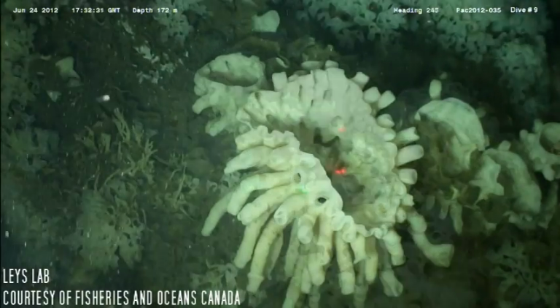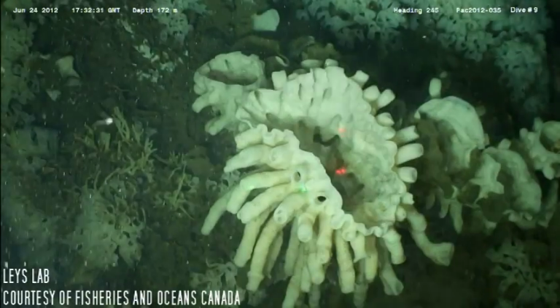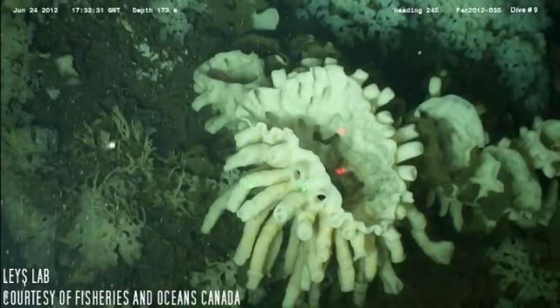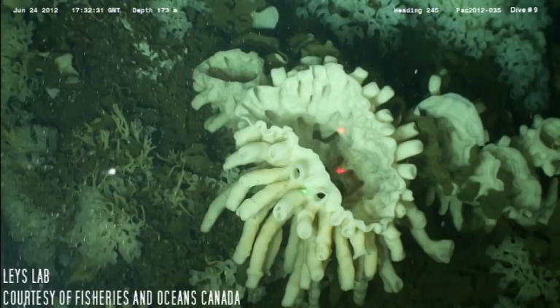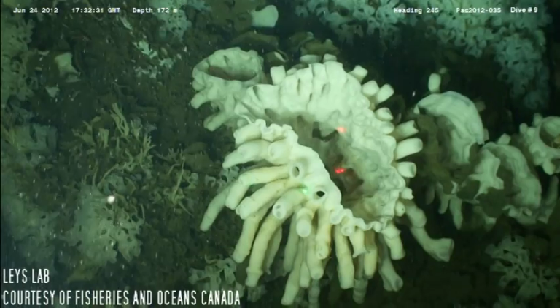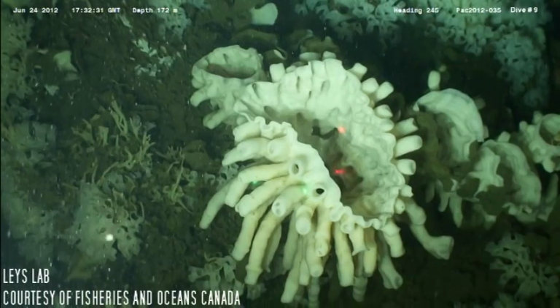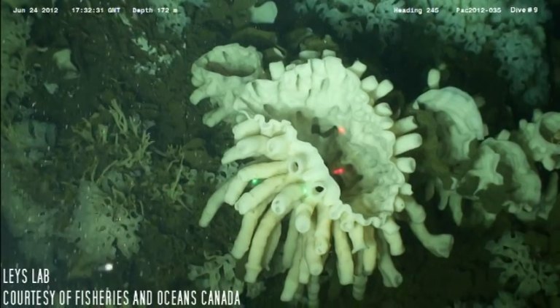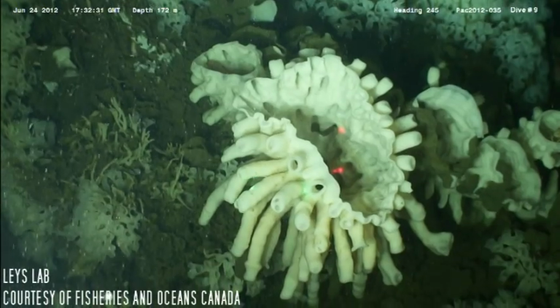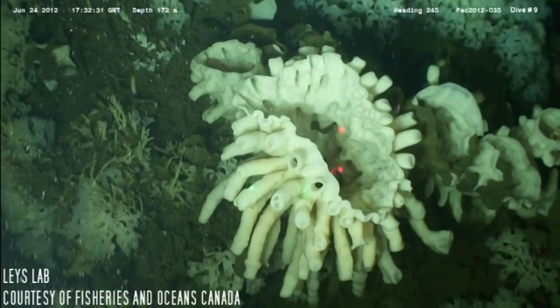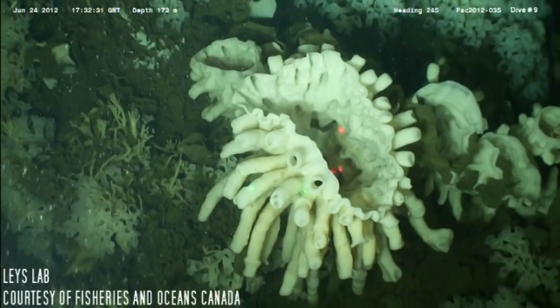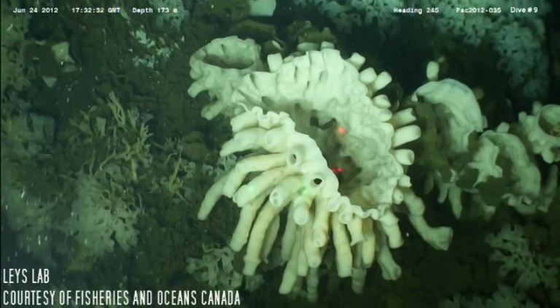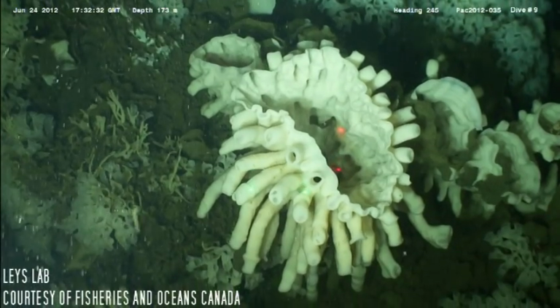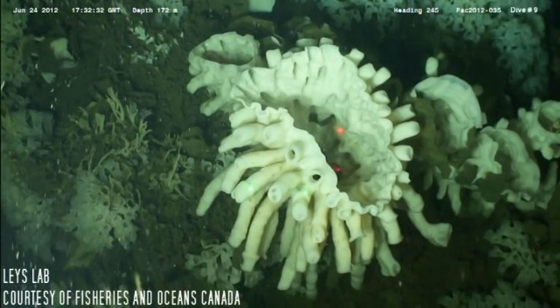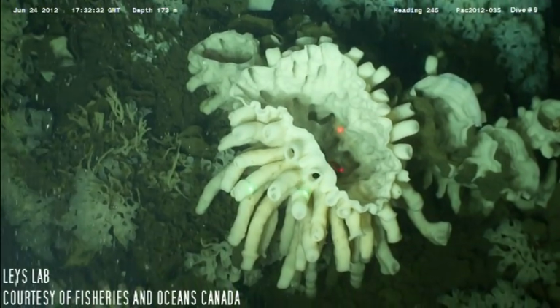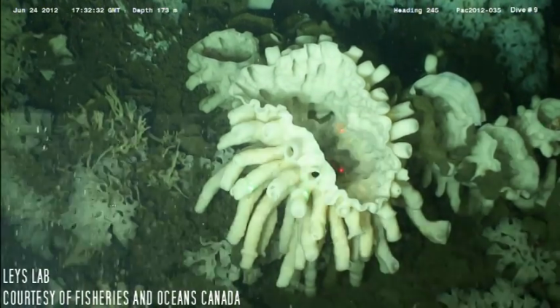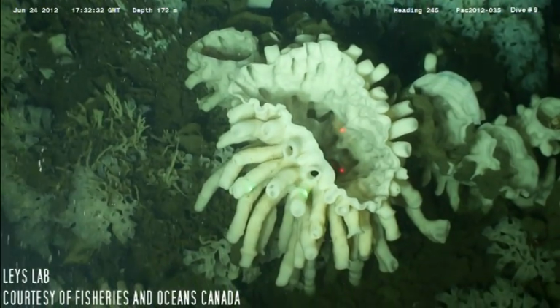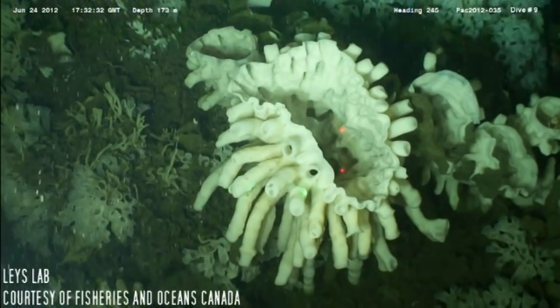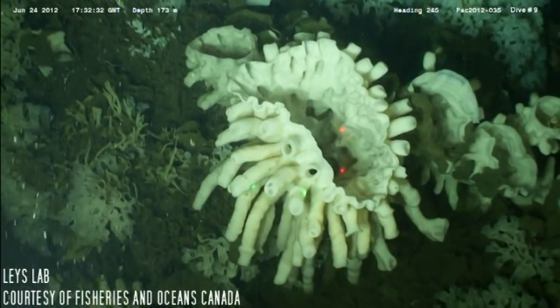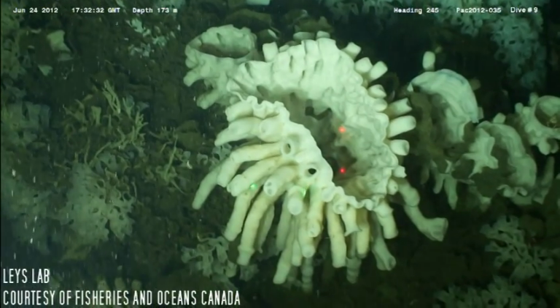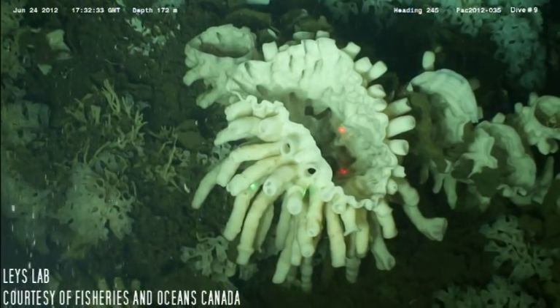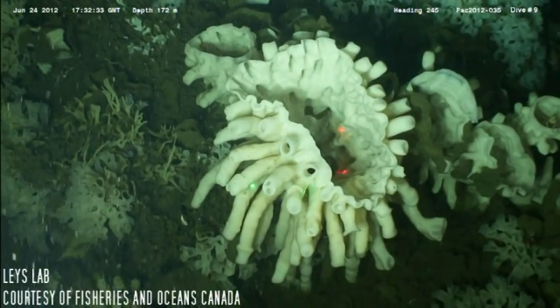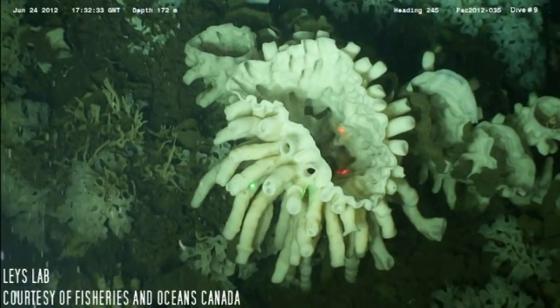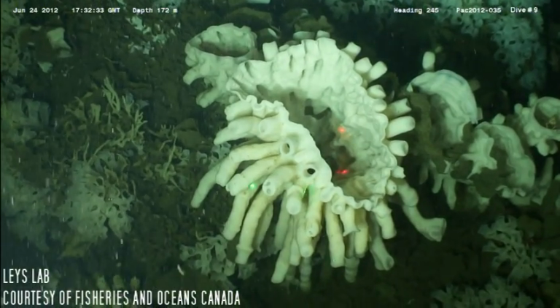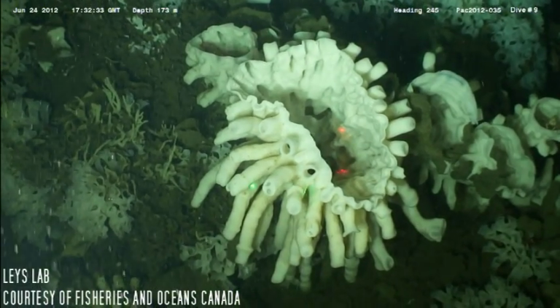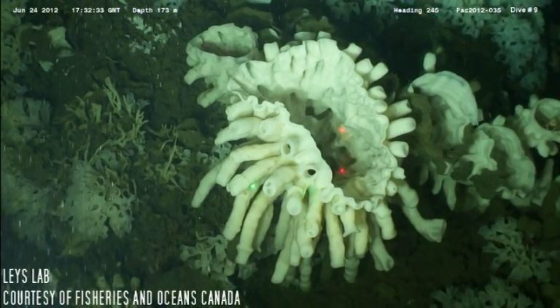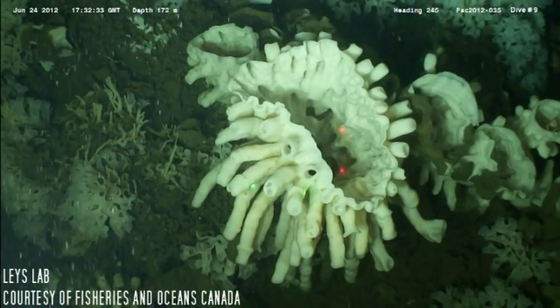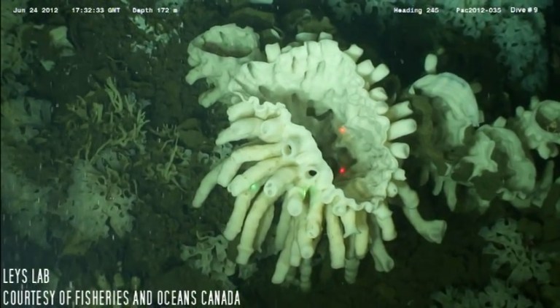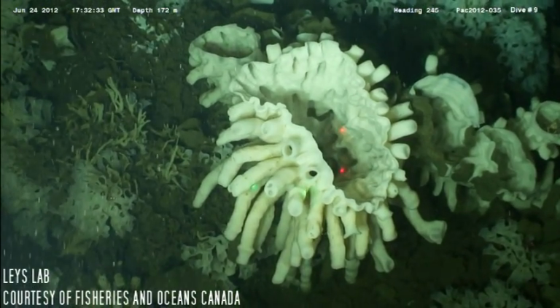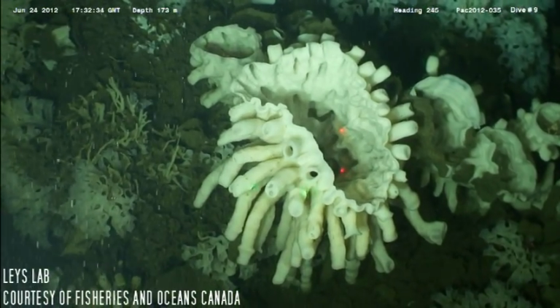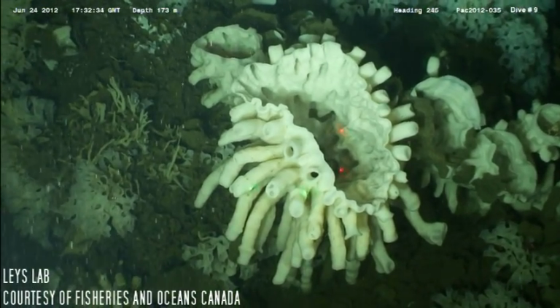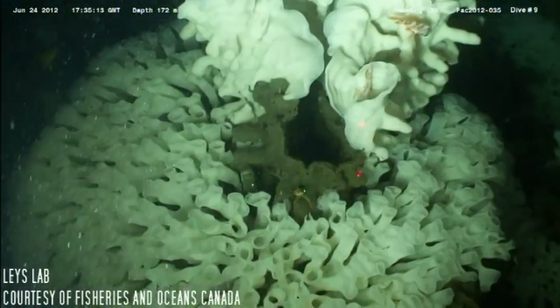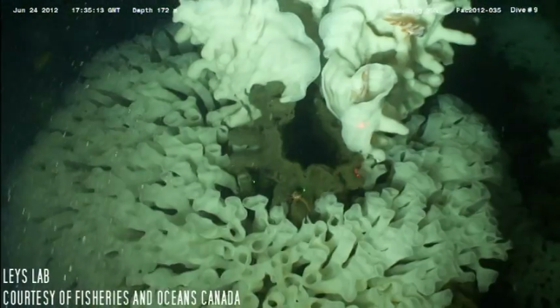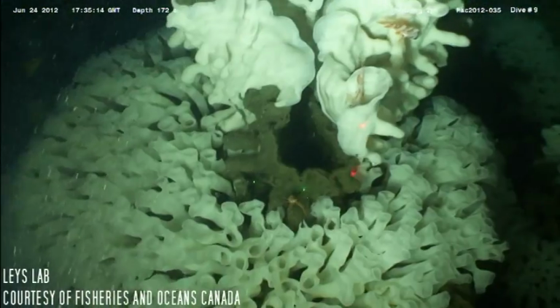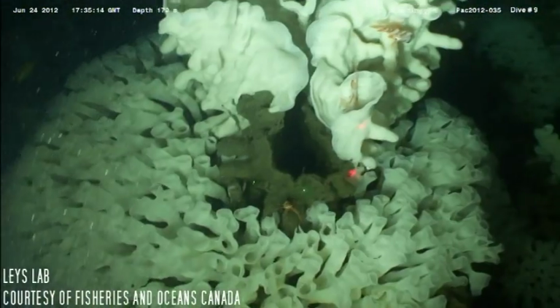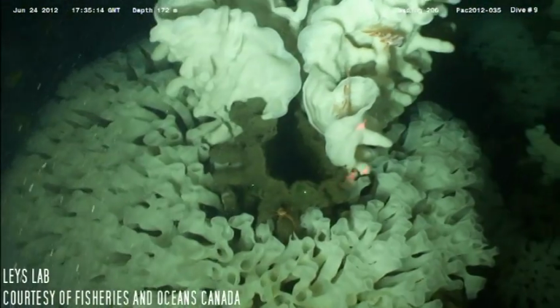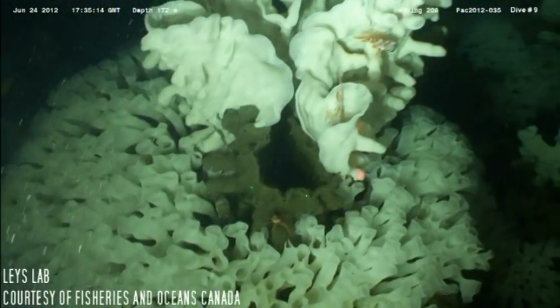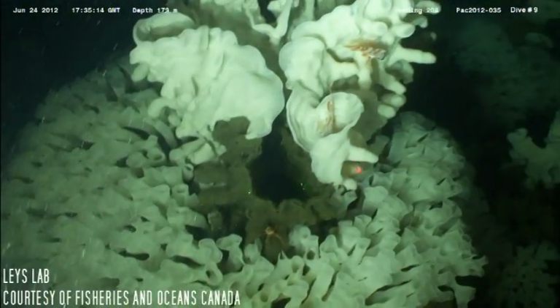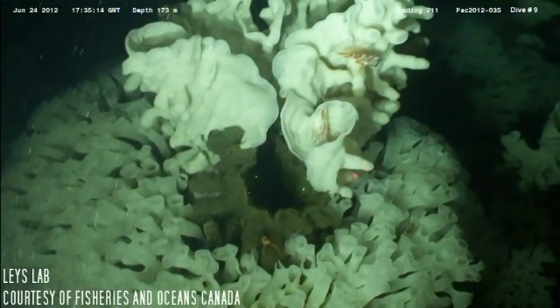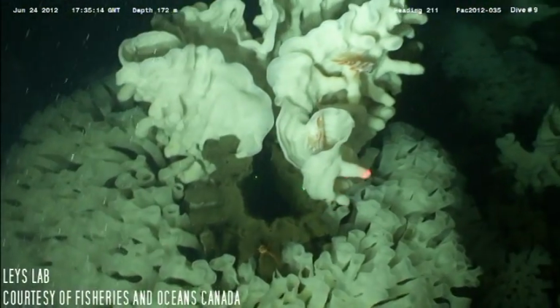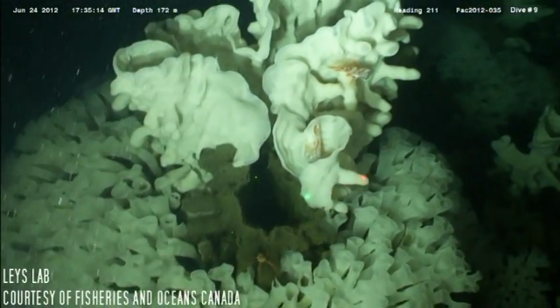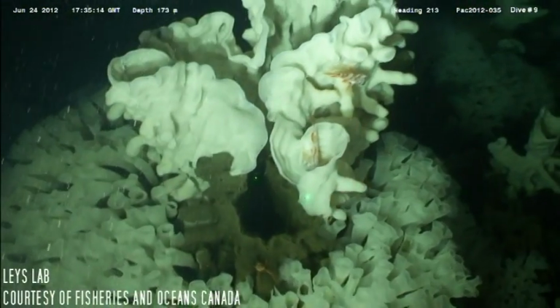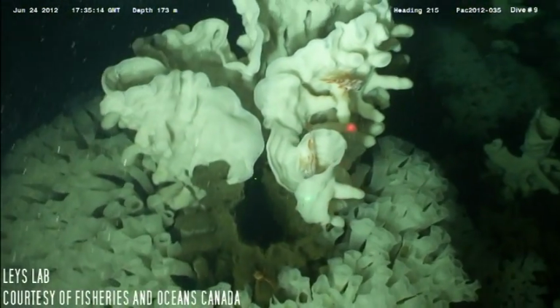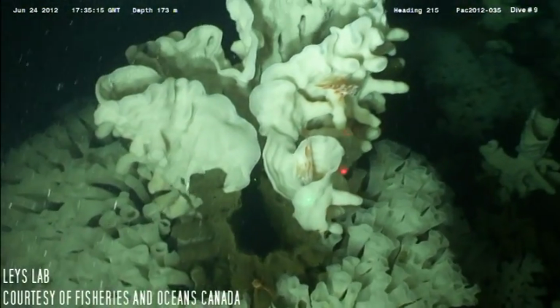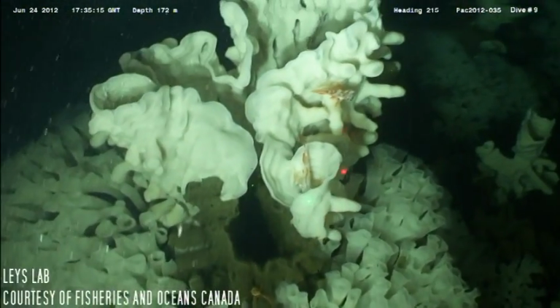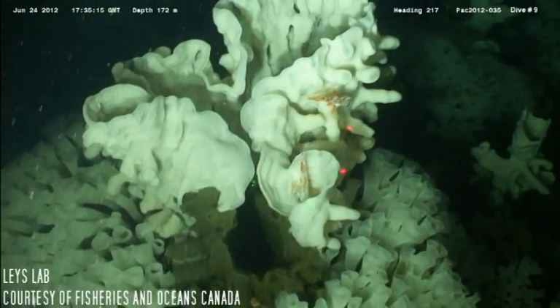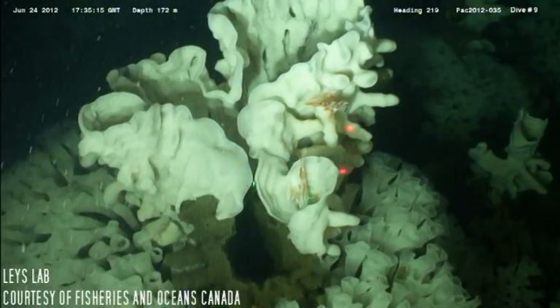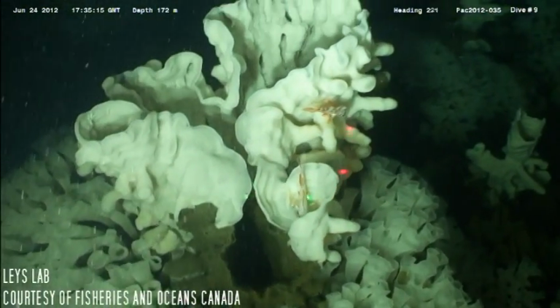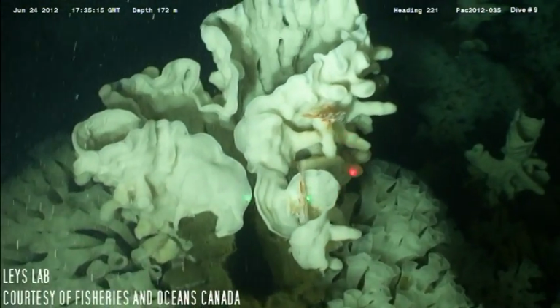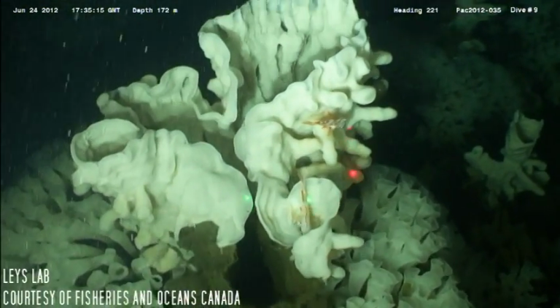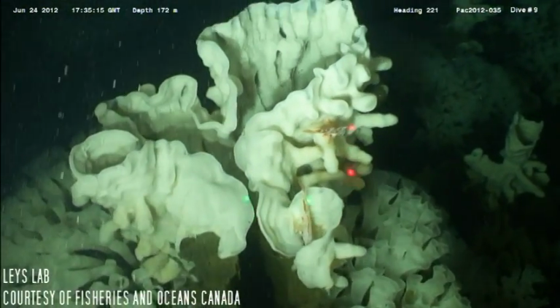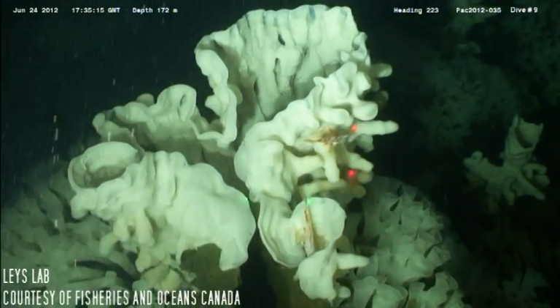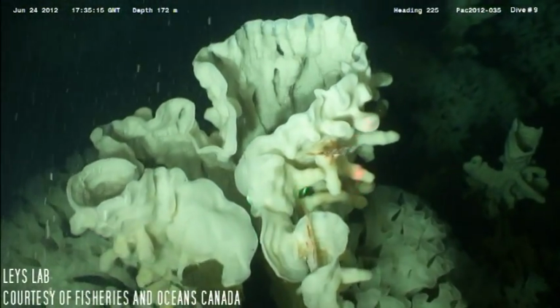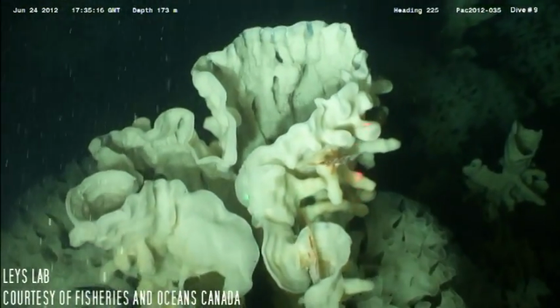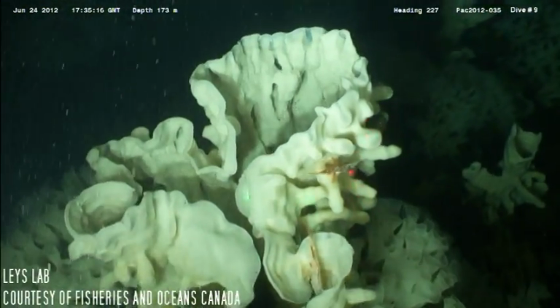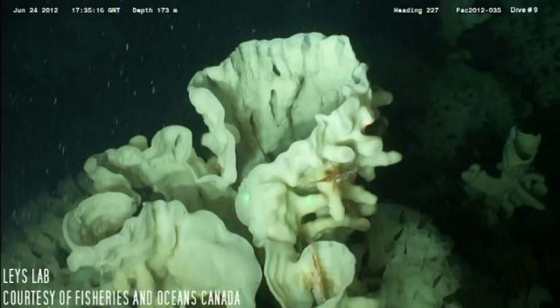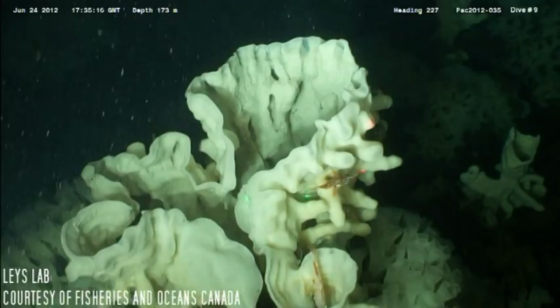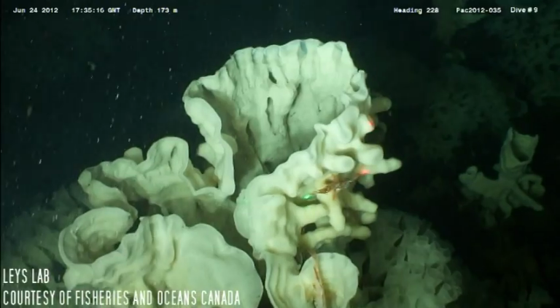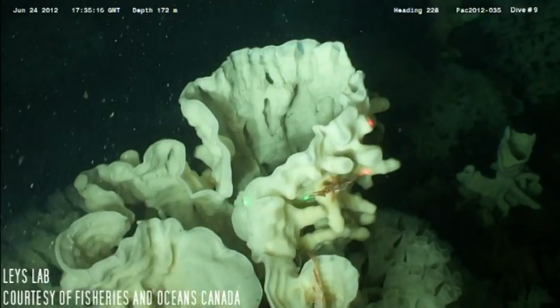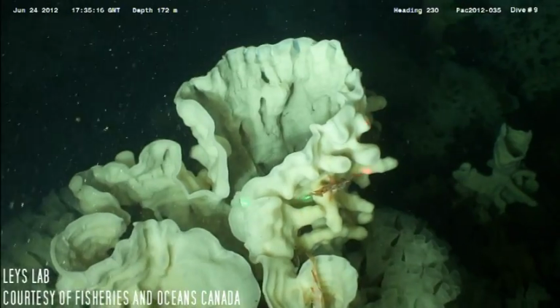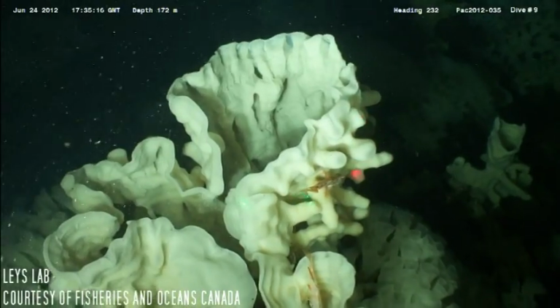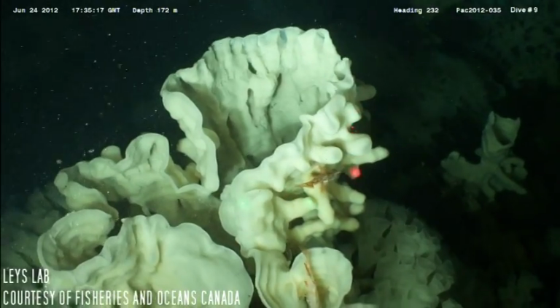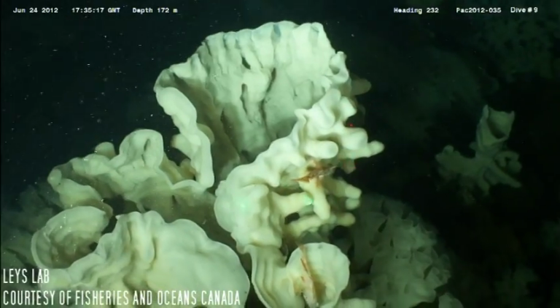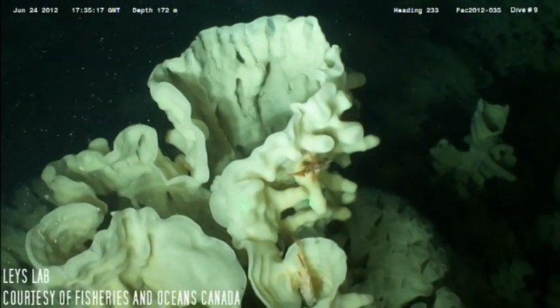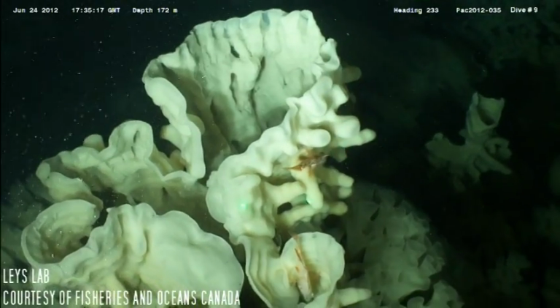Sponge reefs, as biogenic structures, were initially thought to be extinct until the discovery of the reefs in the Pacific Northwest.